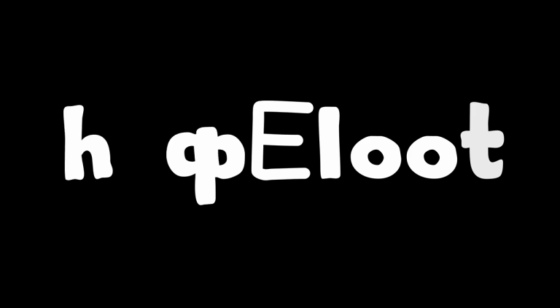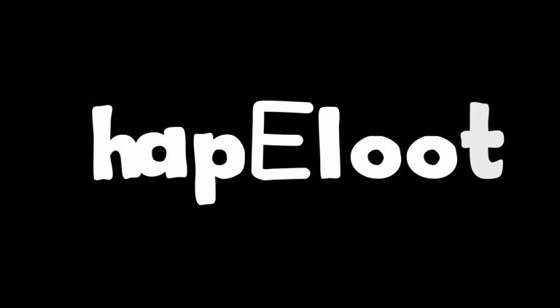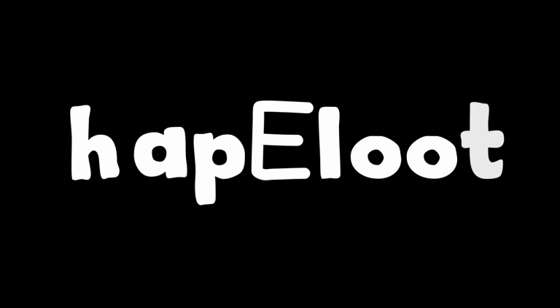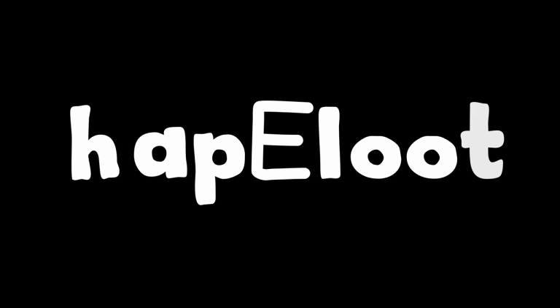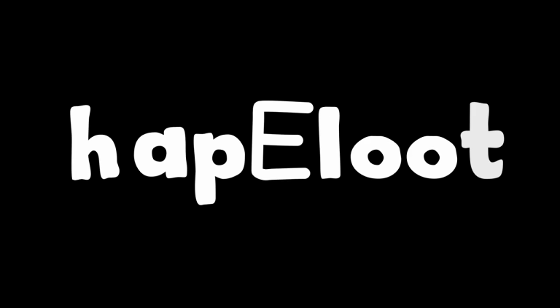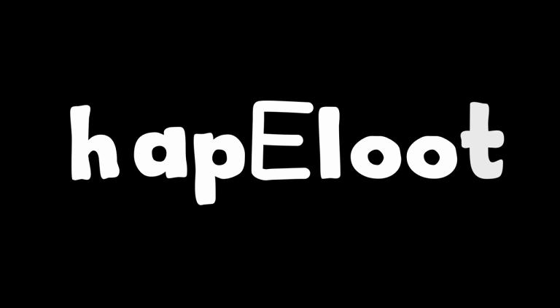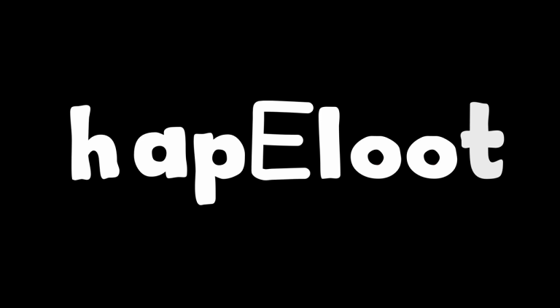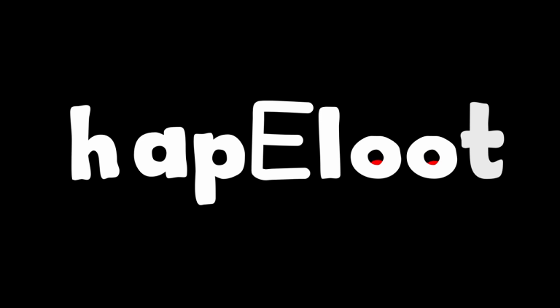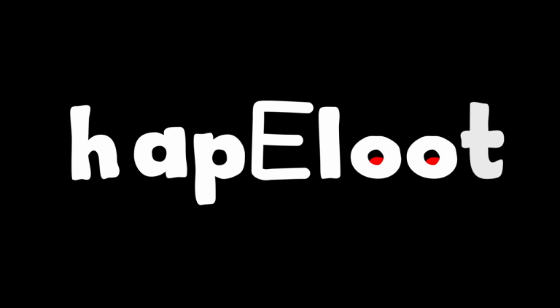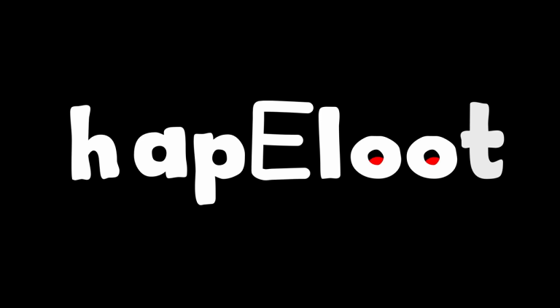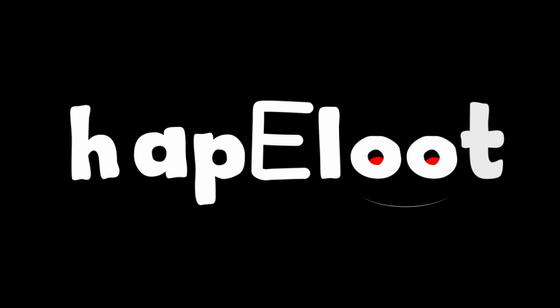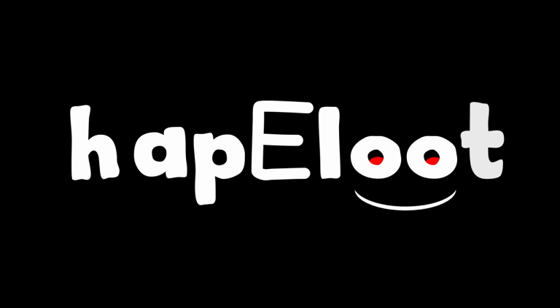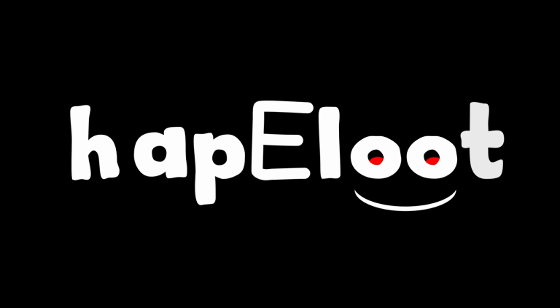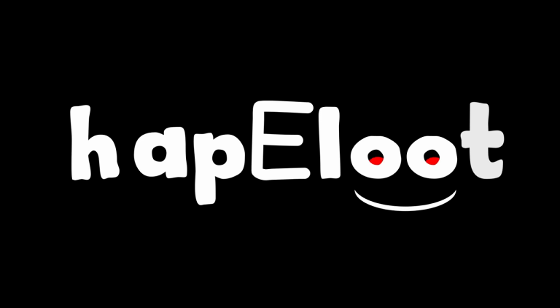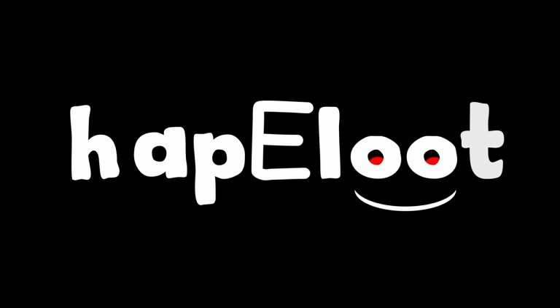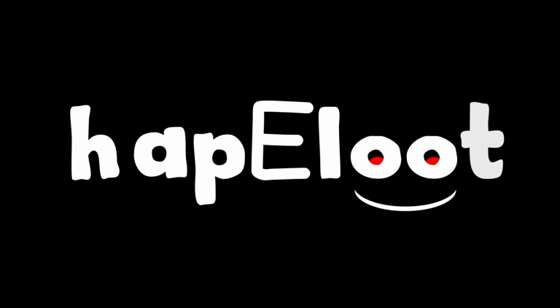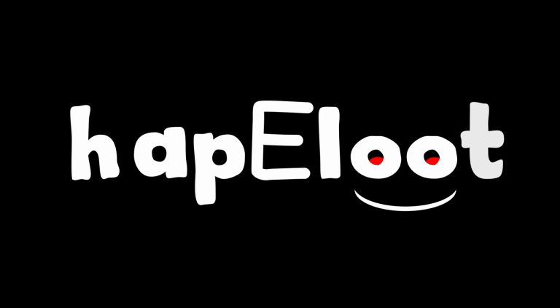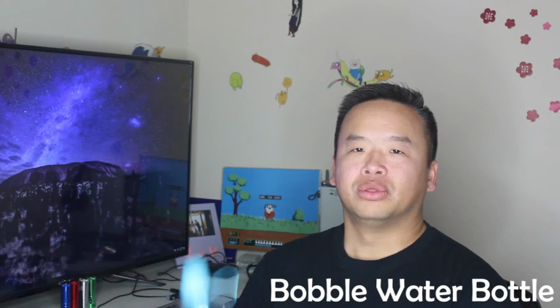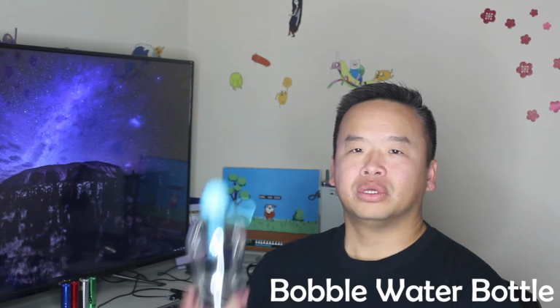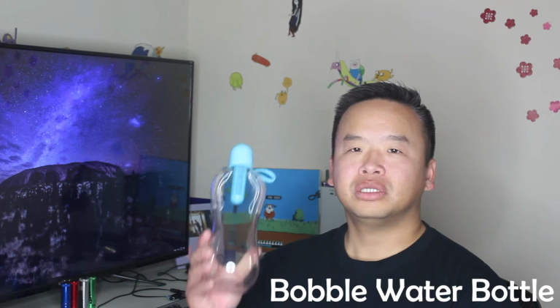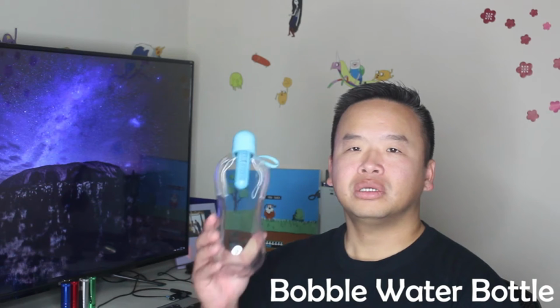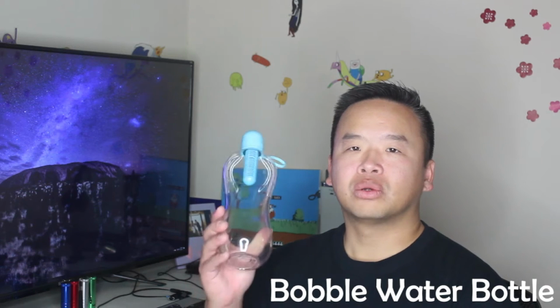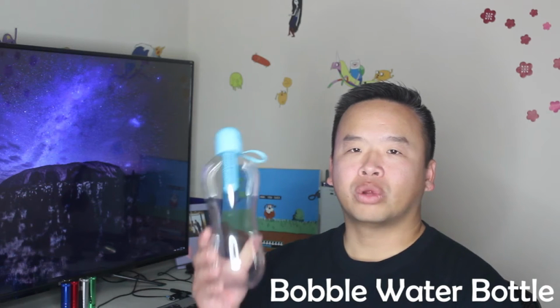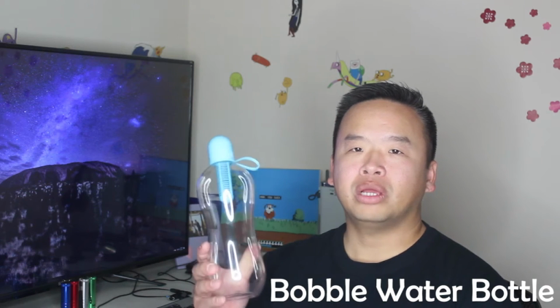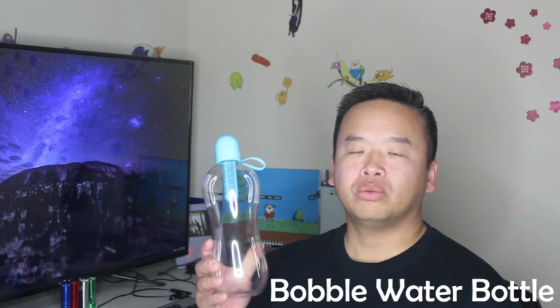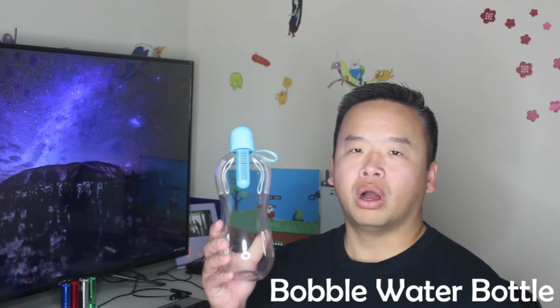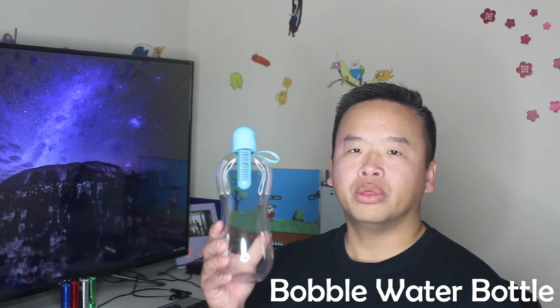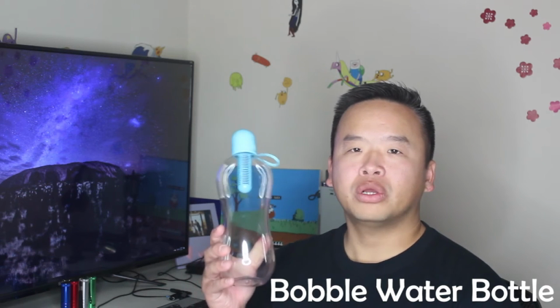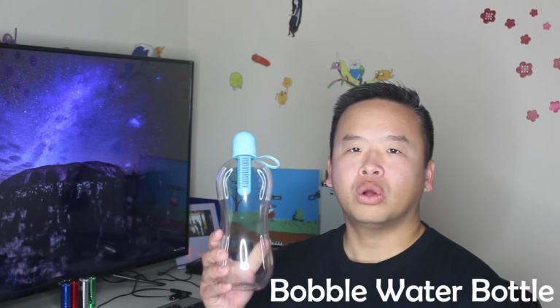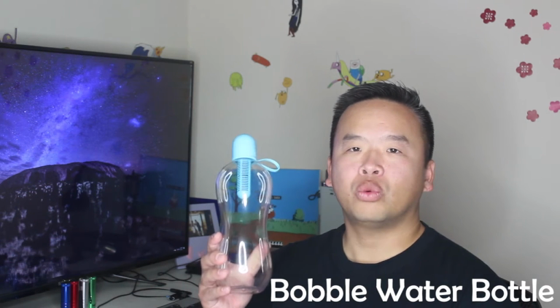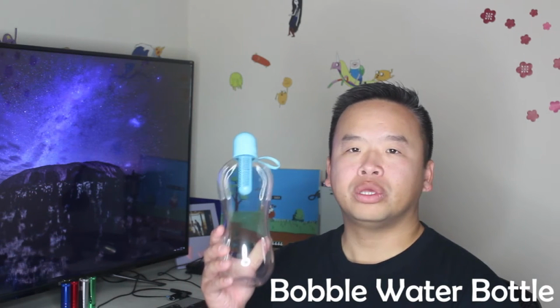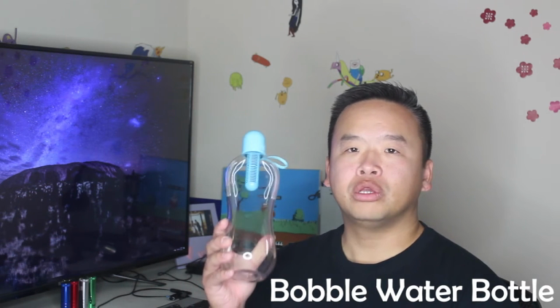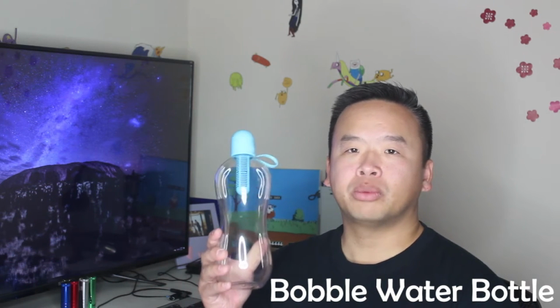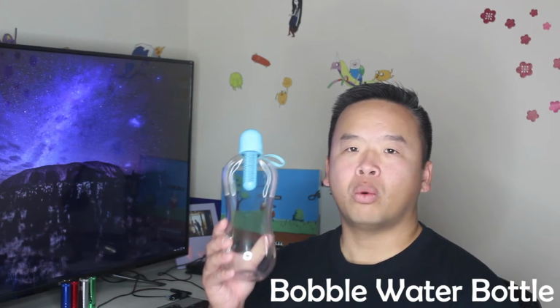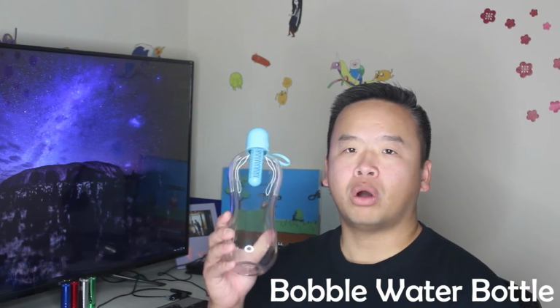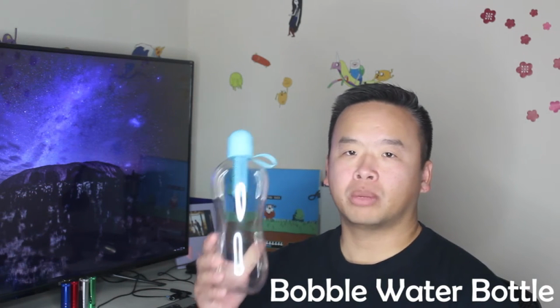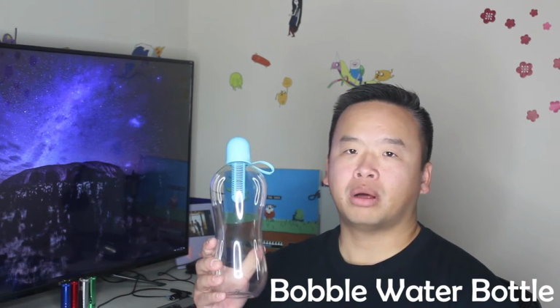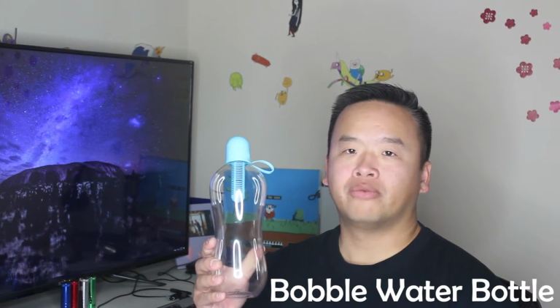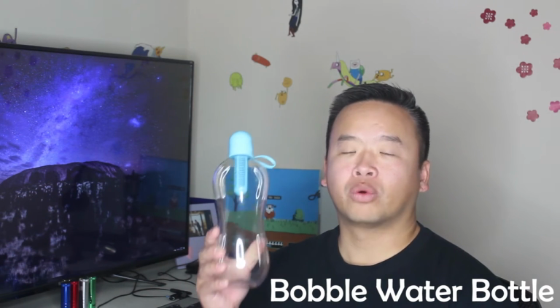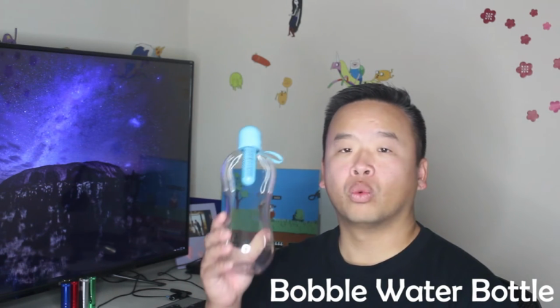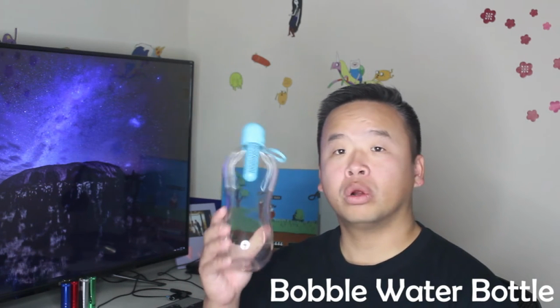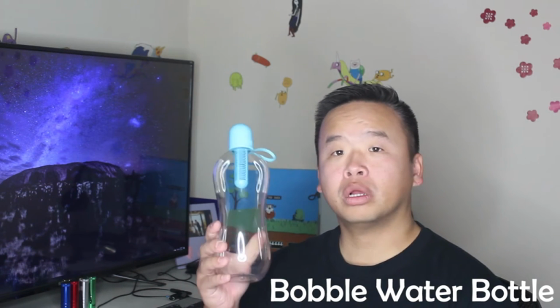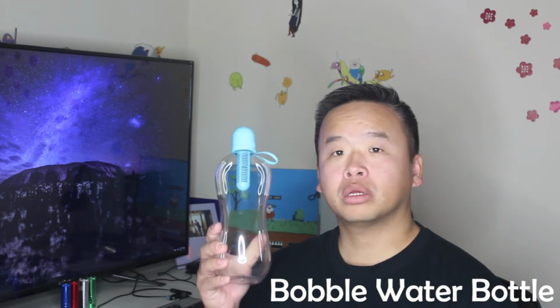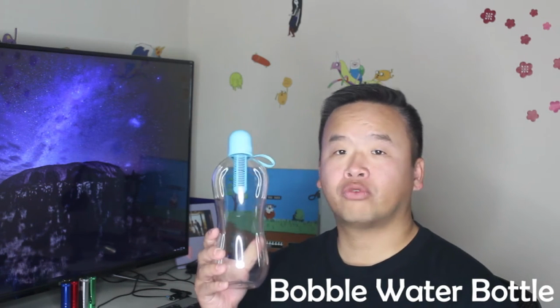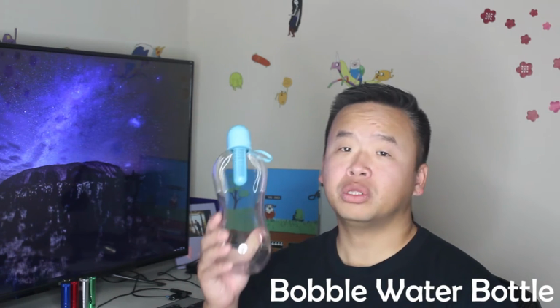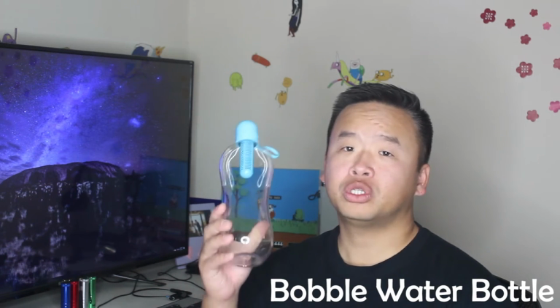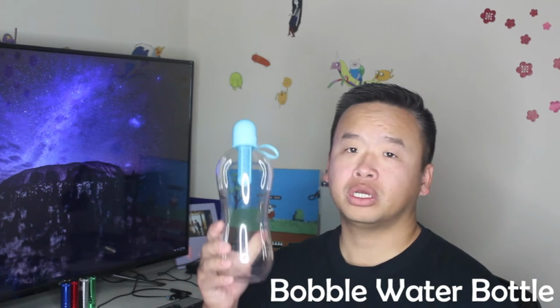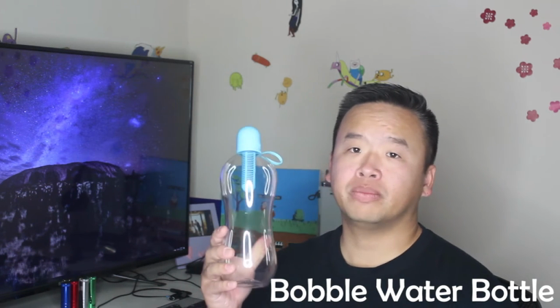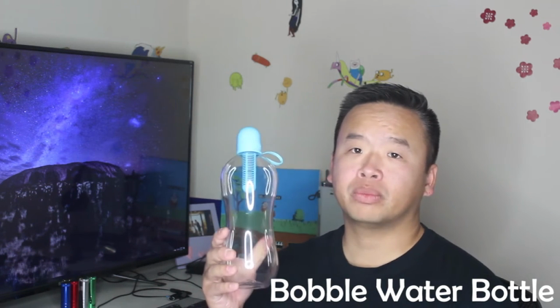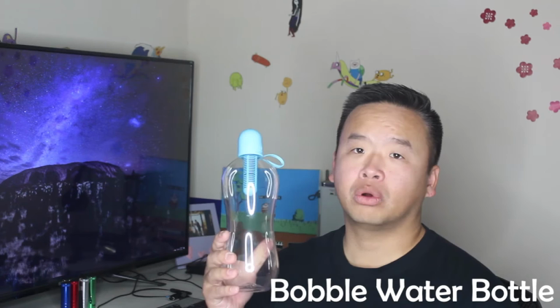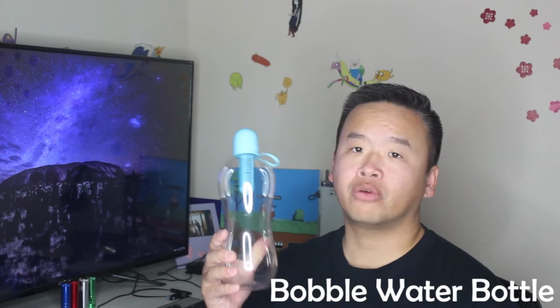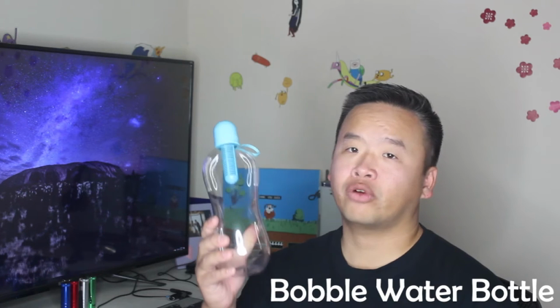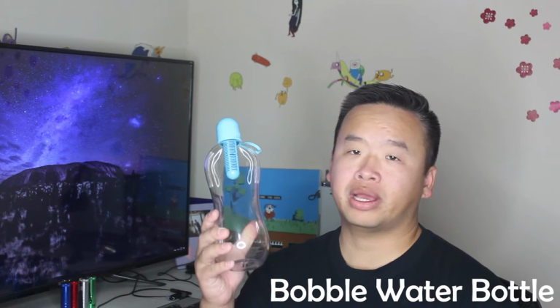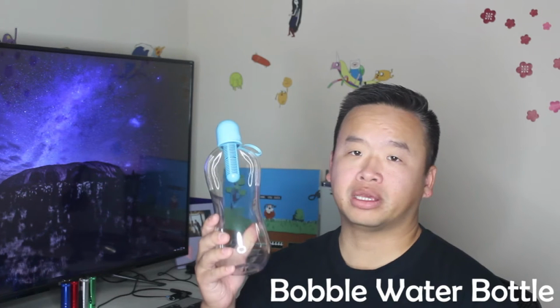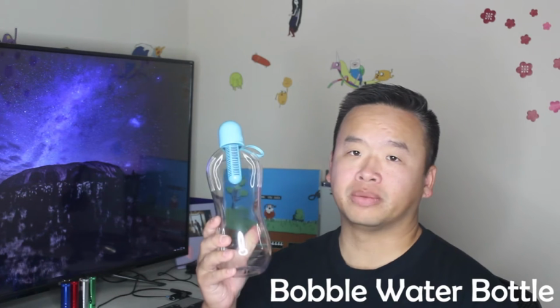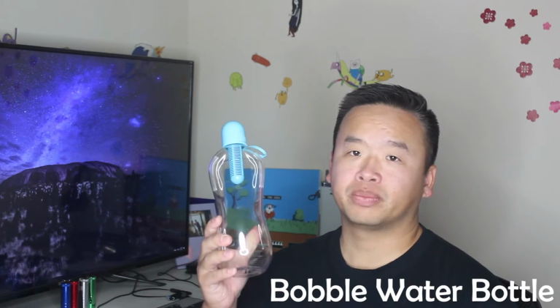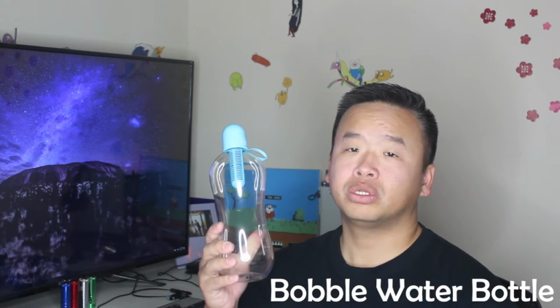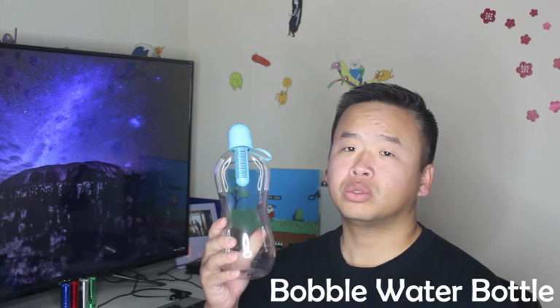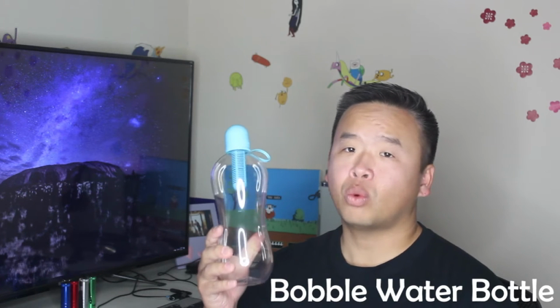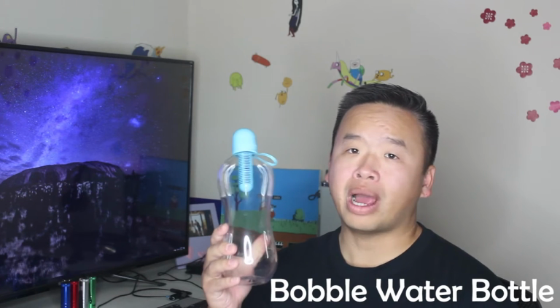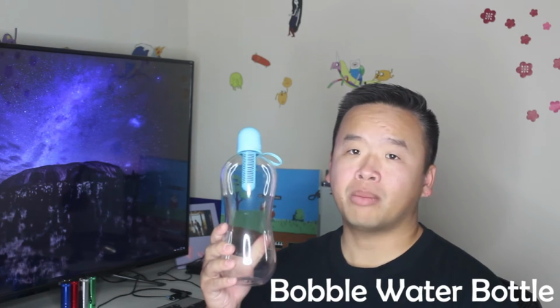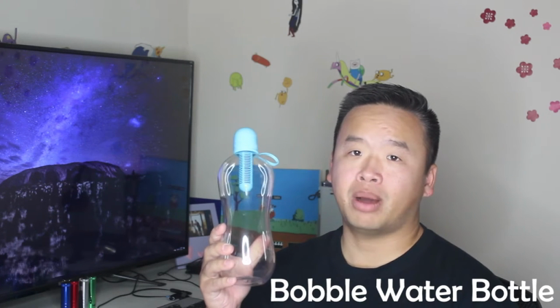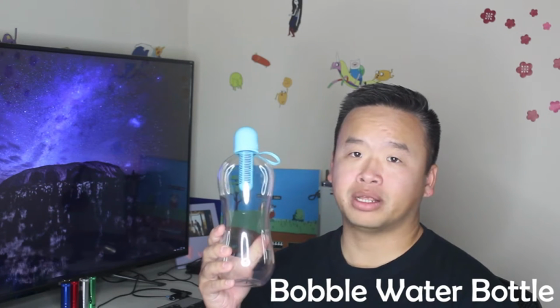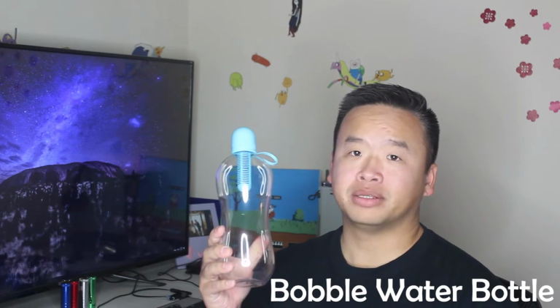Happy Loot! This is a great on-the-go reusable water bottle for work, for the gym, or for hiking, which is why I bought it.